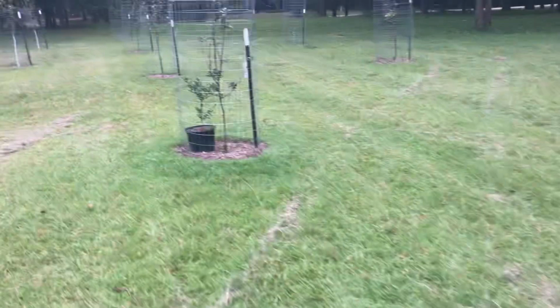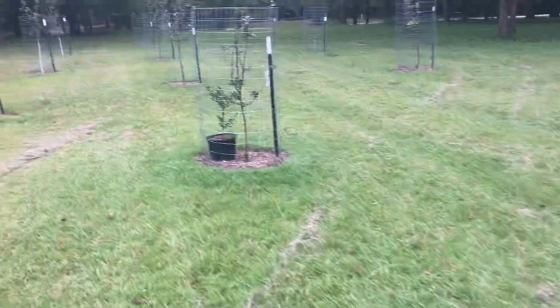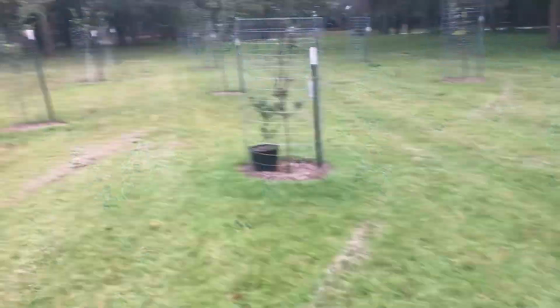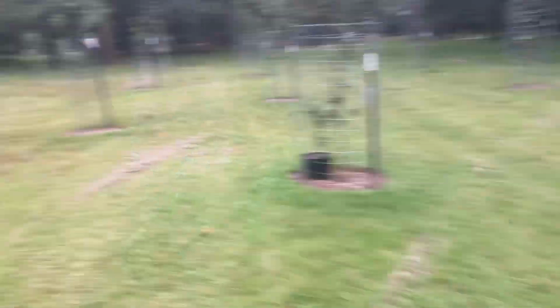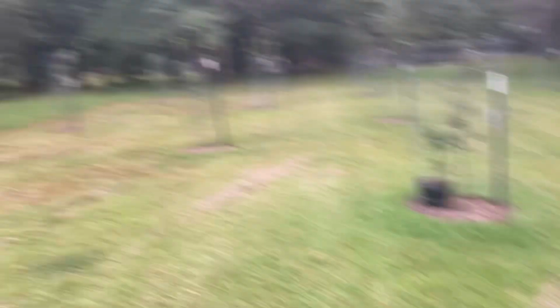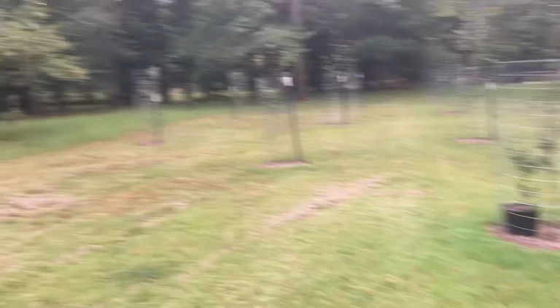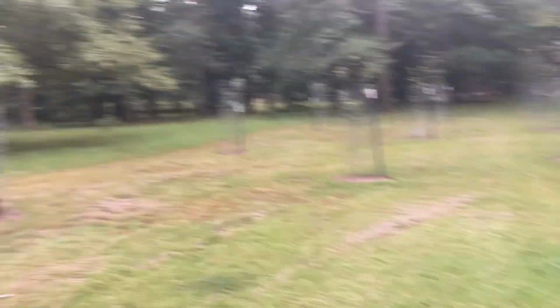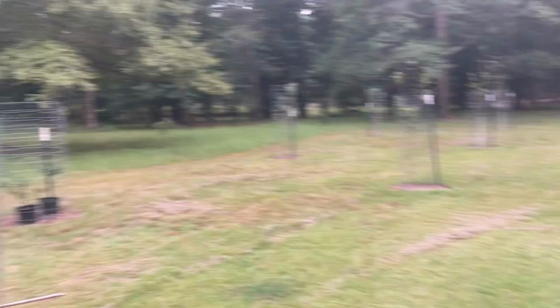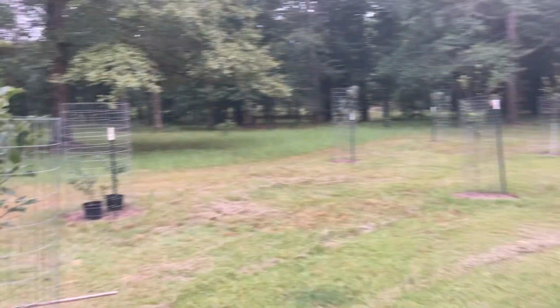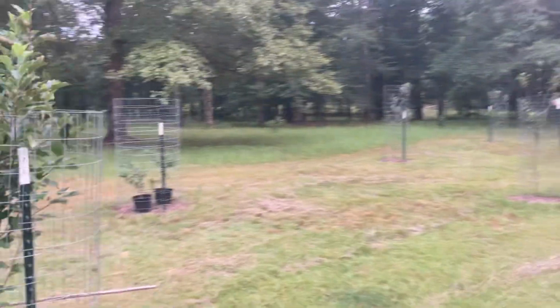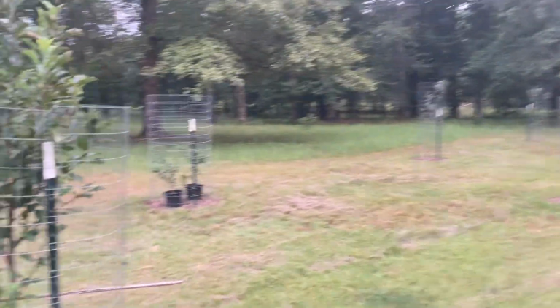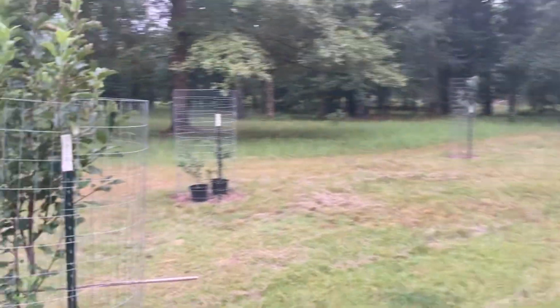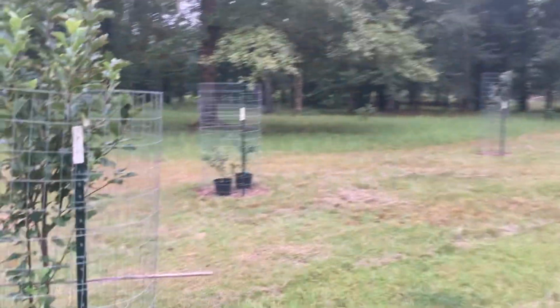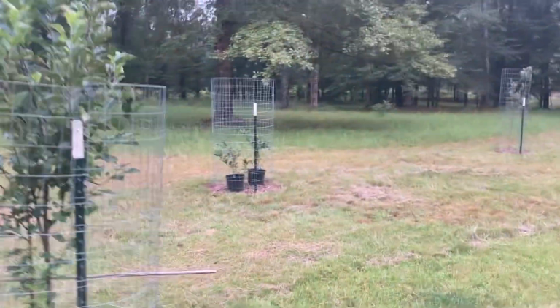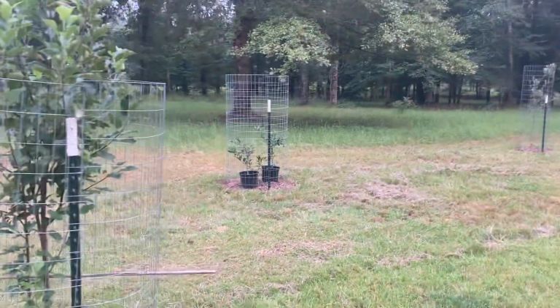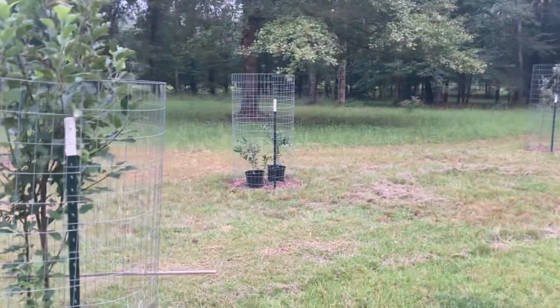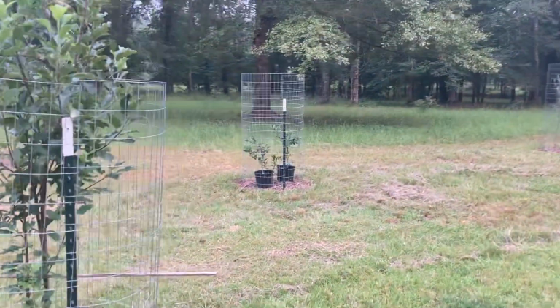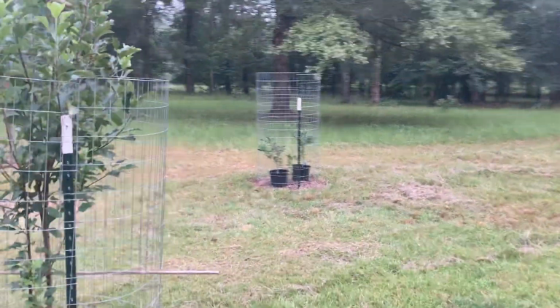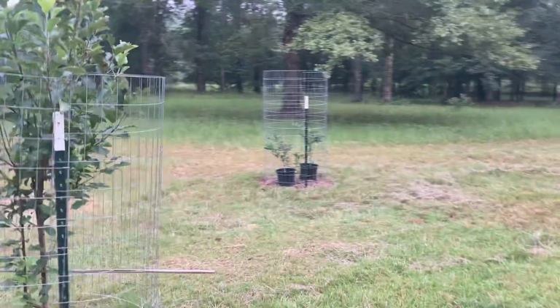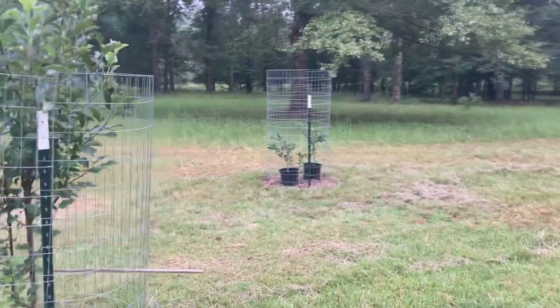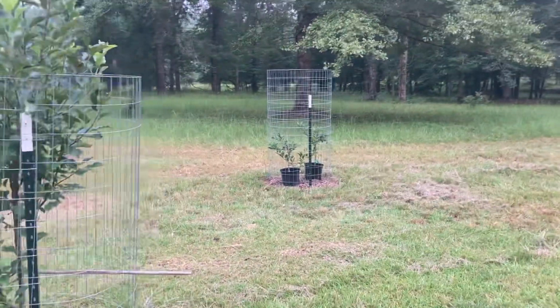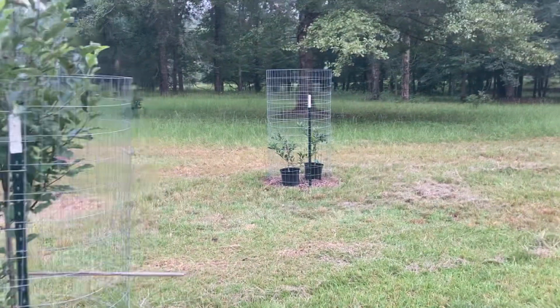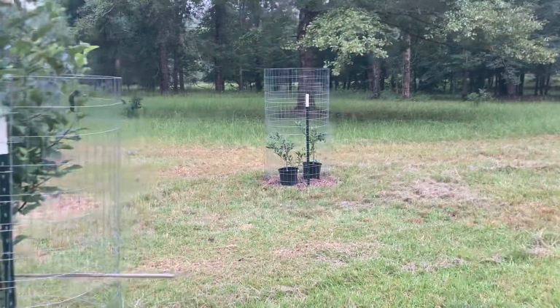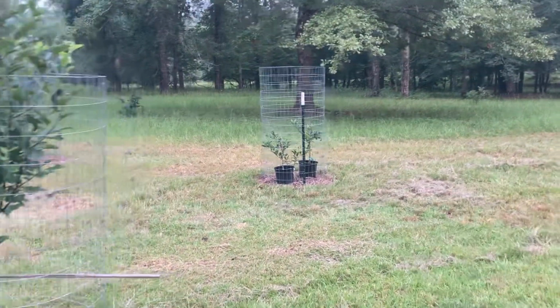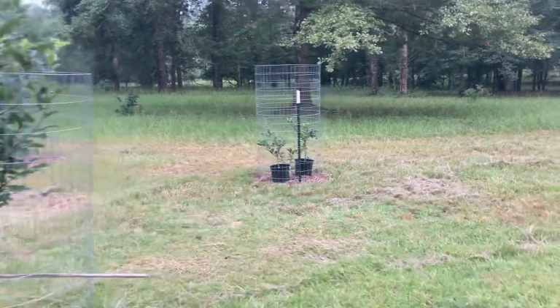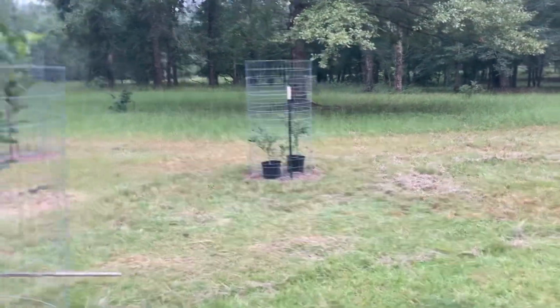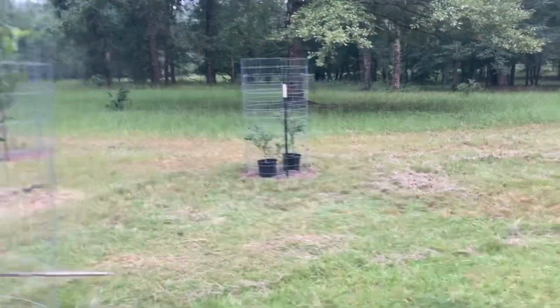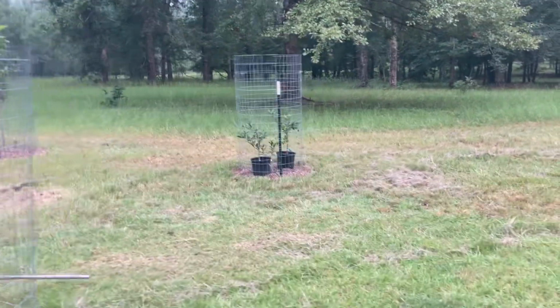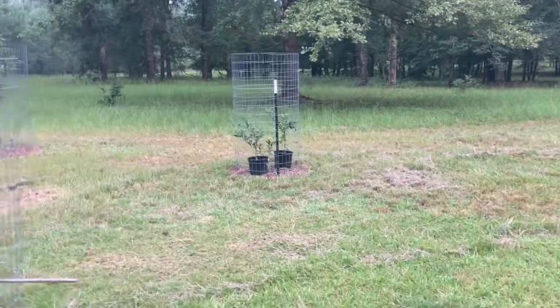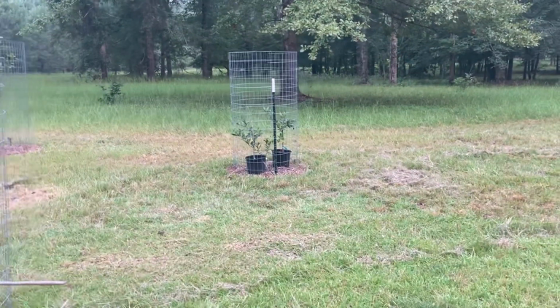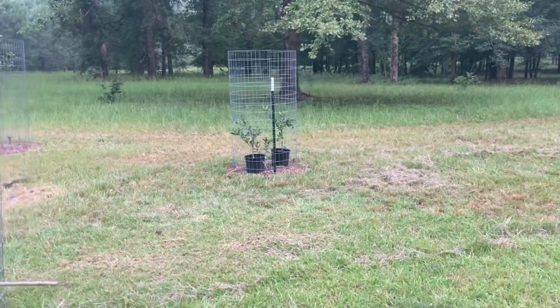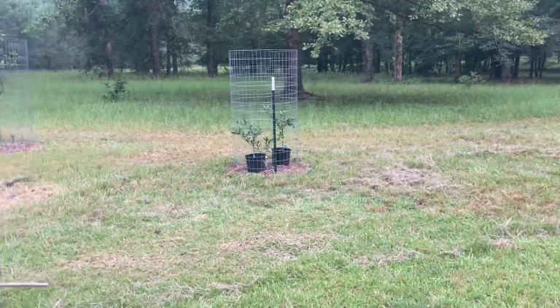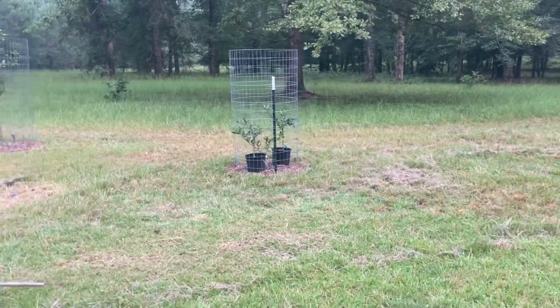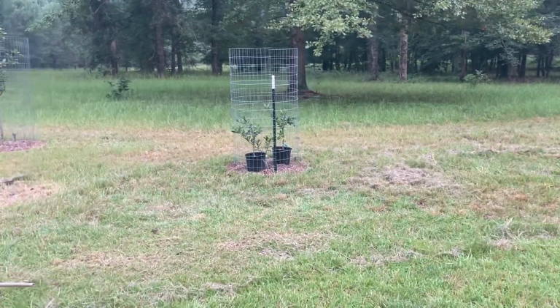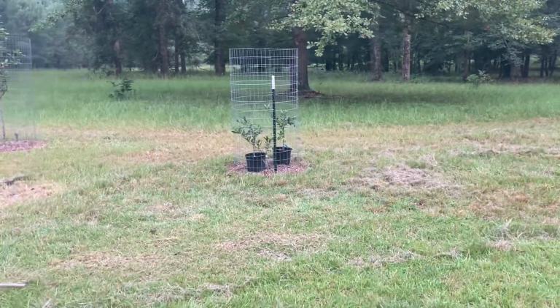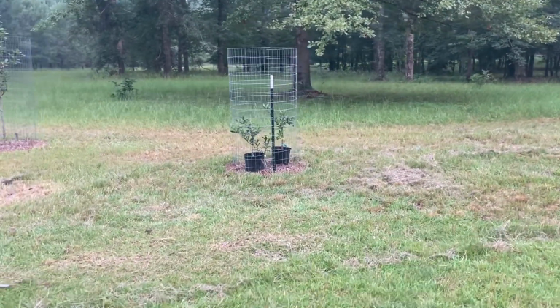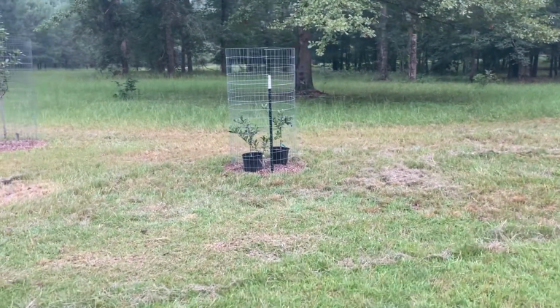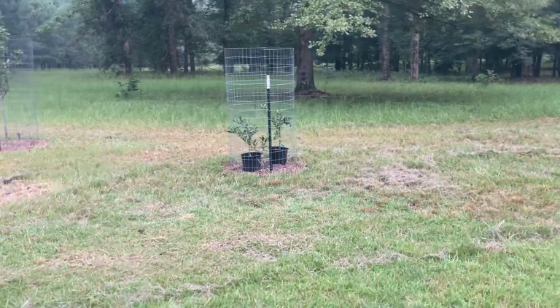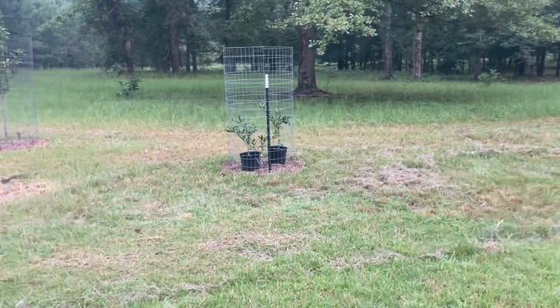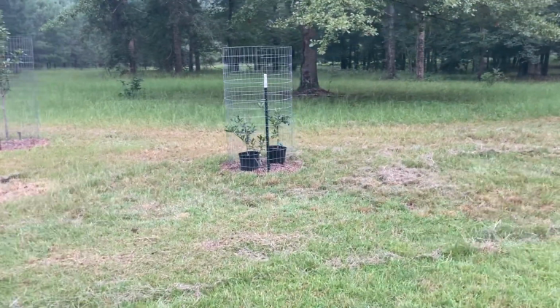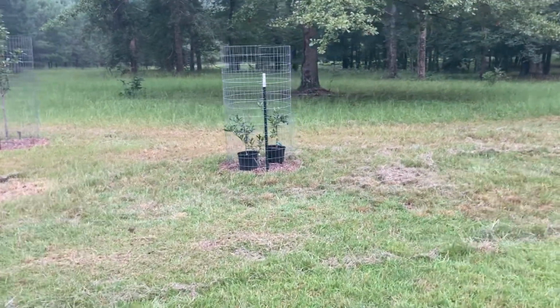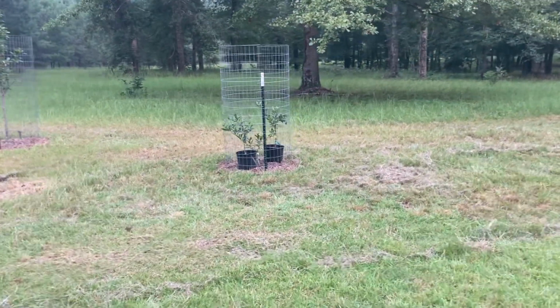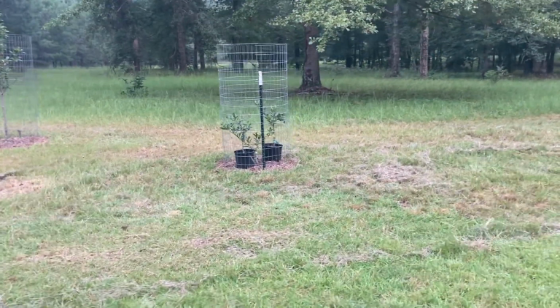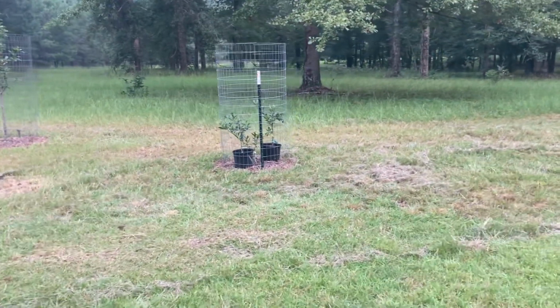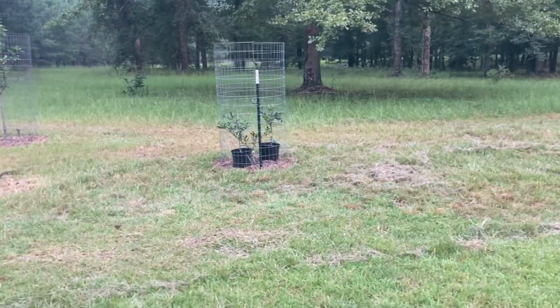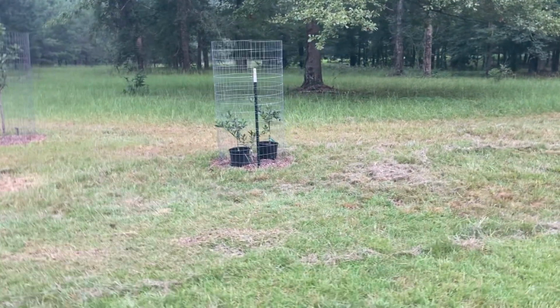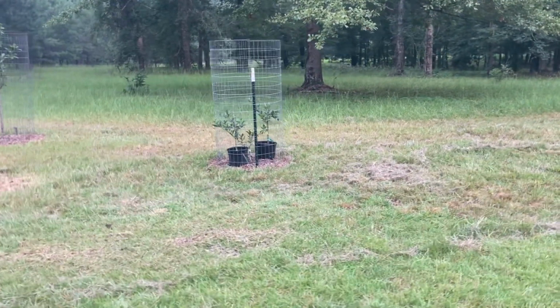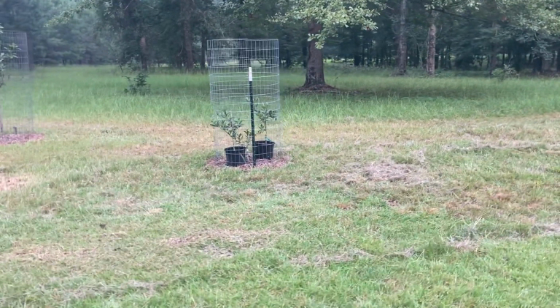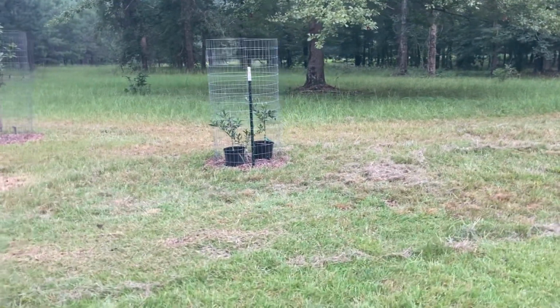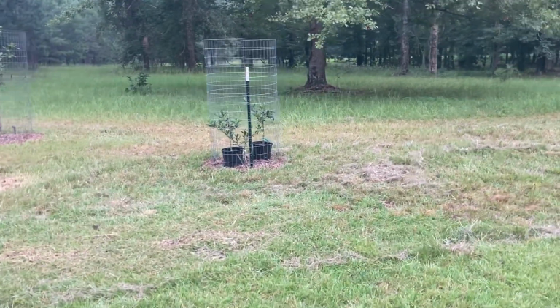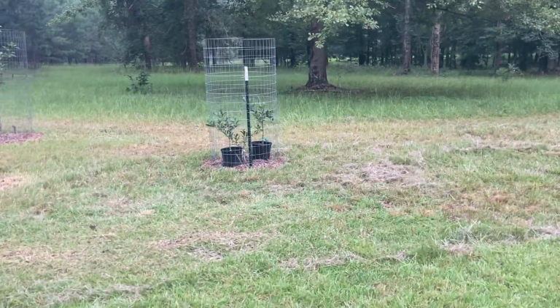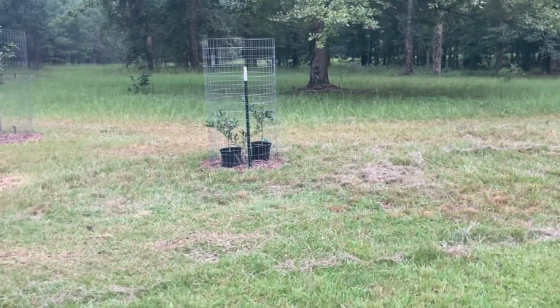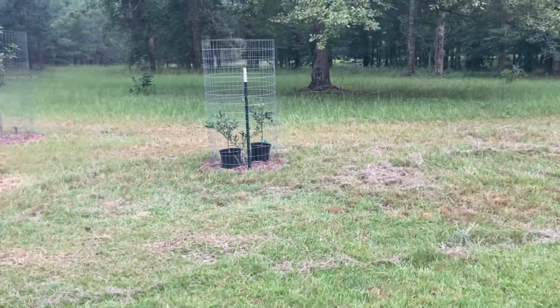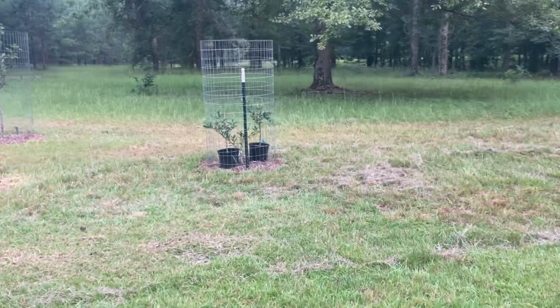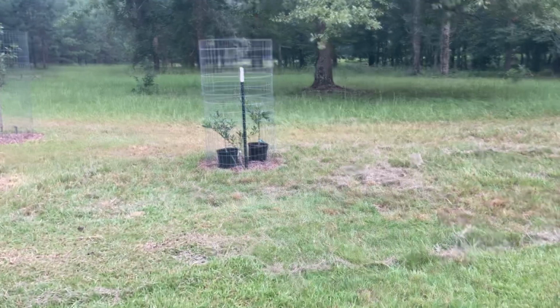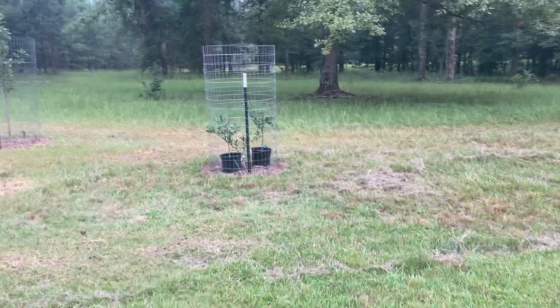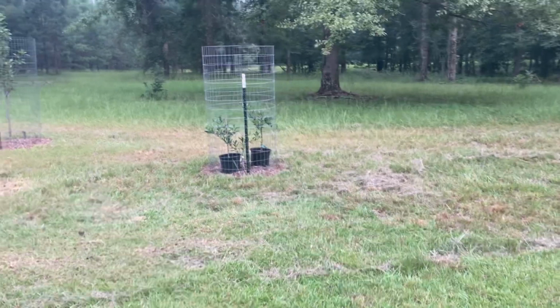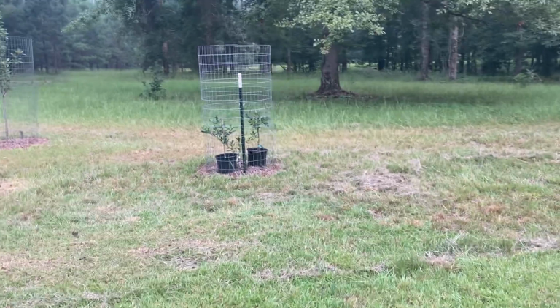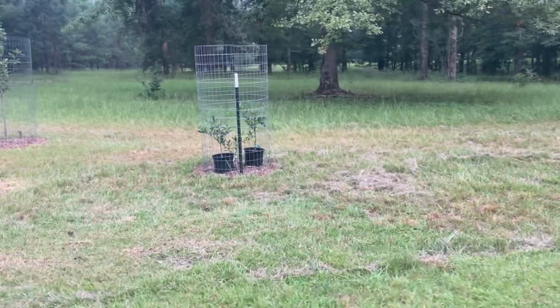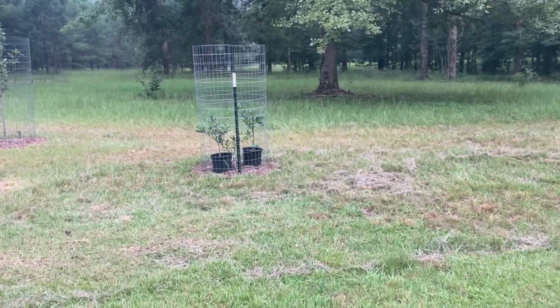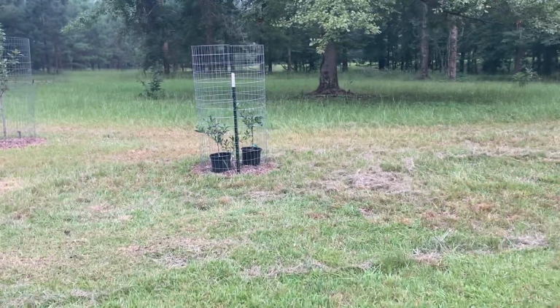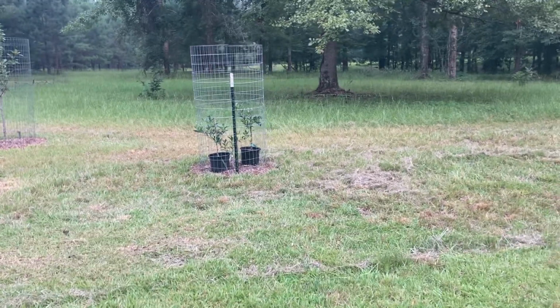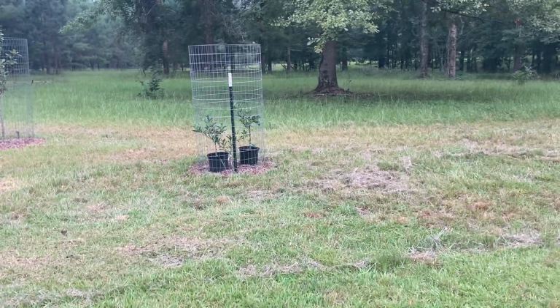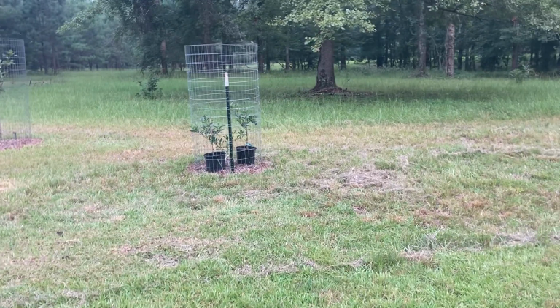It's not like the kumquats over there. Those are getting planted out this winter — I'm just letting them get some size on them.